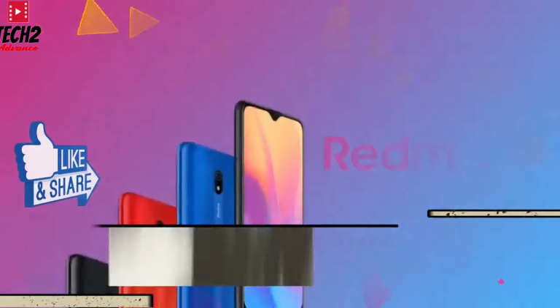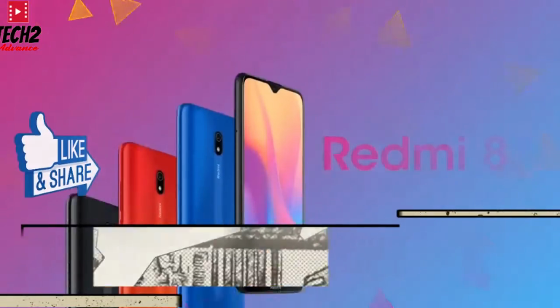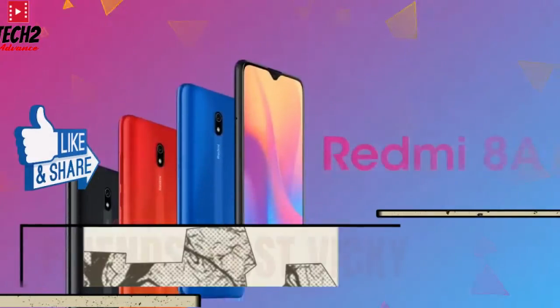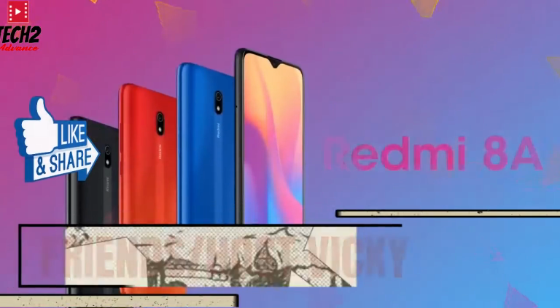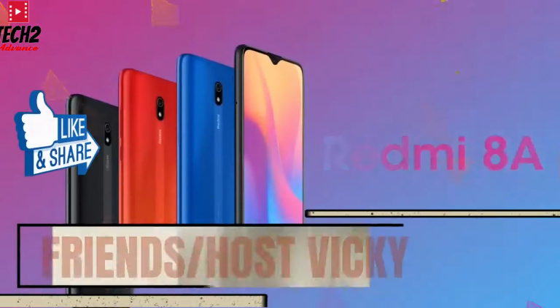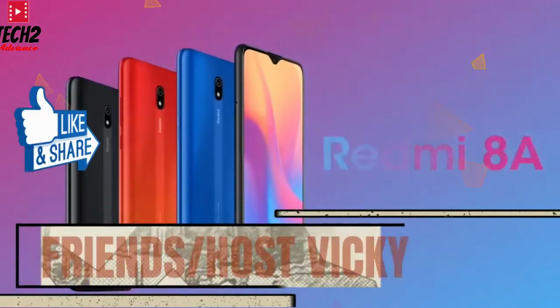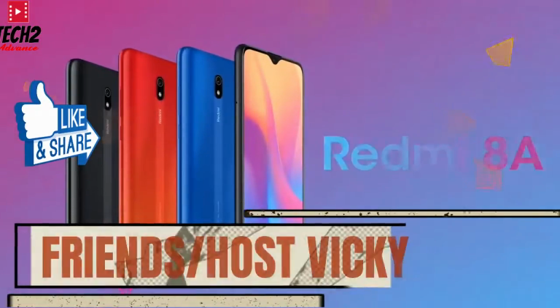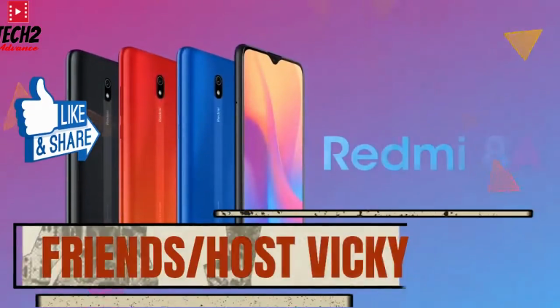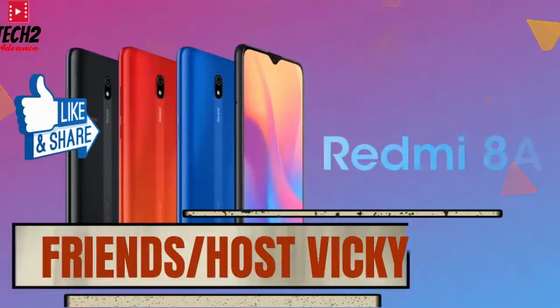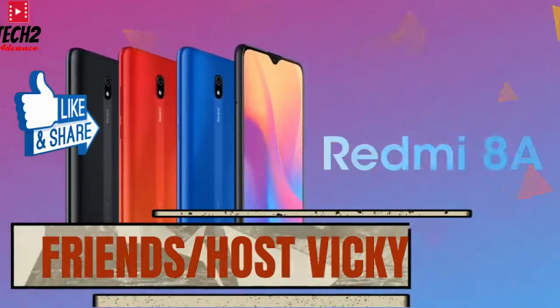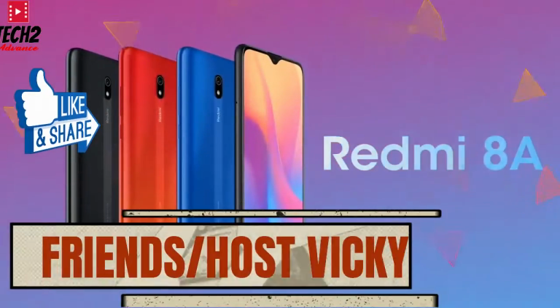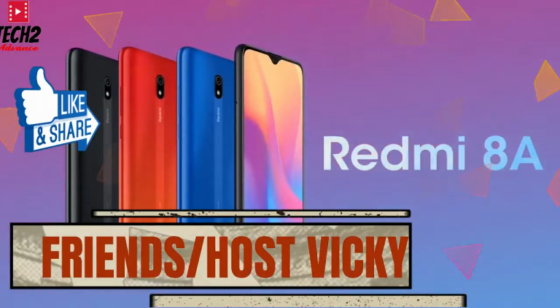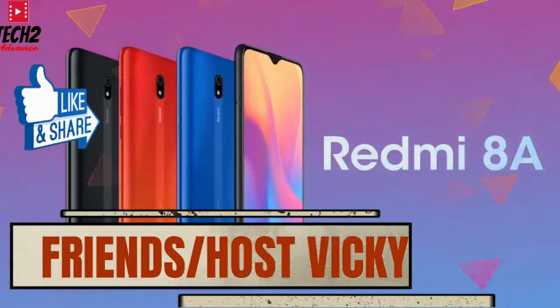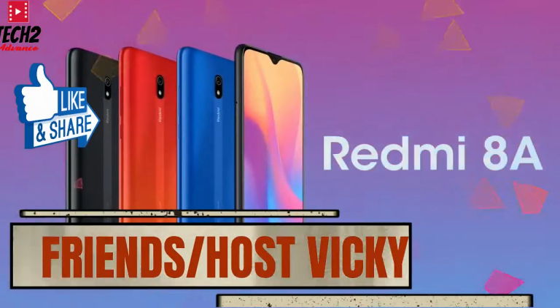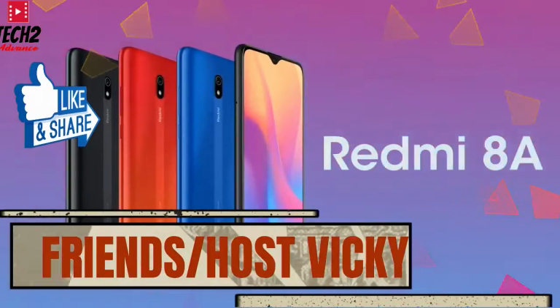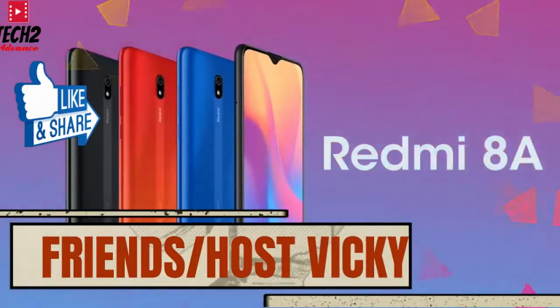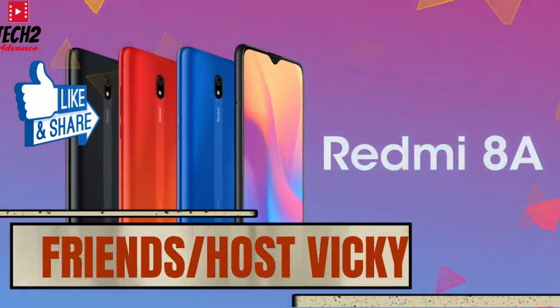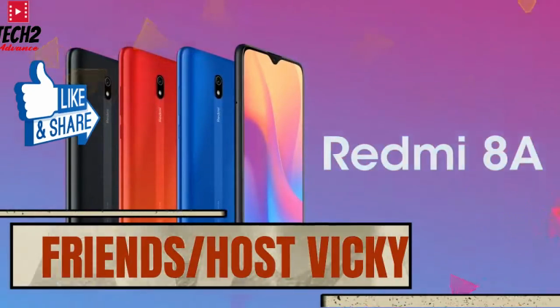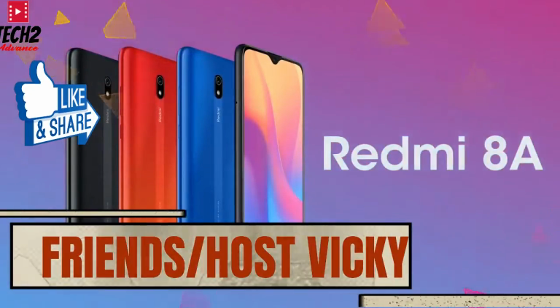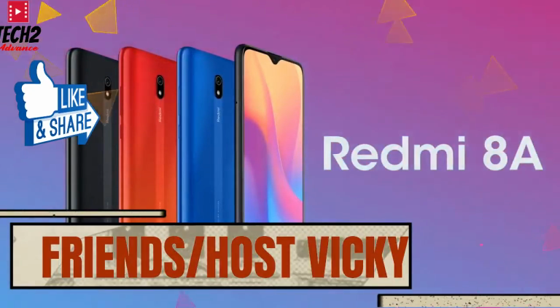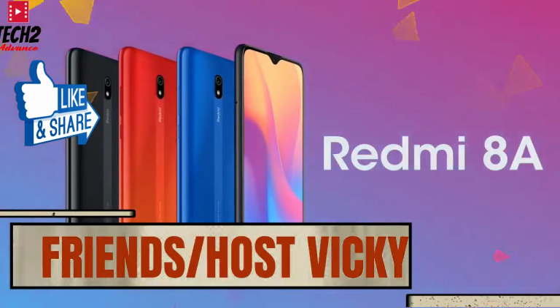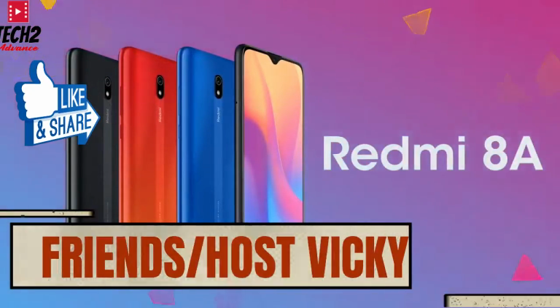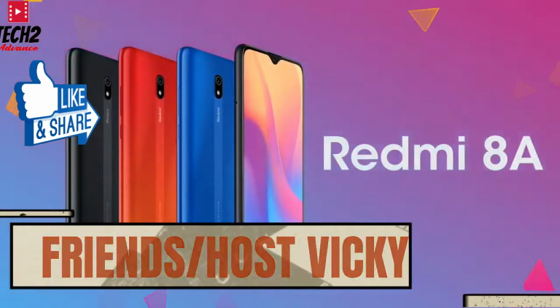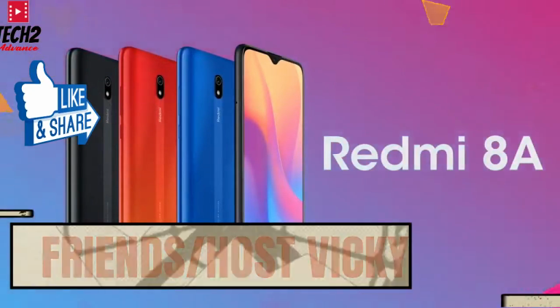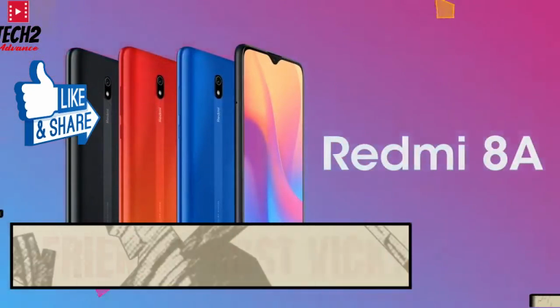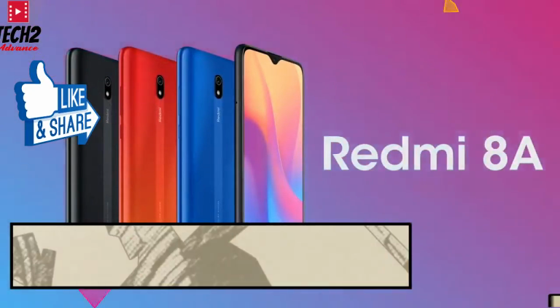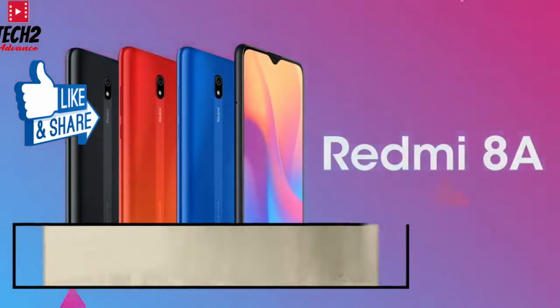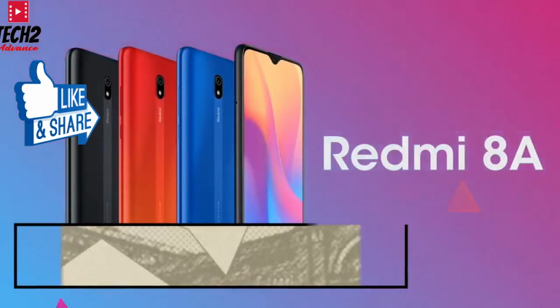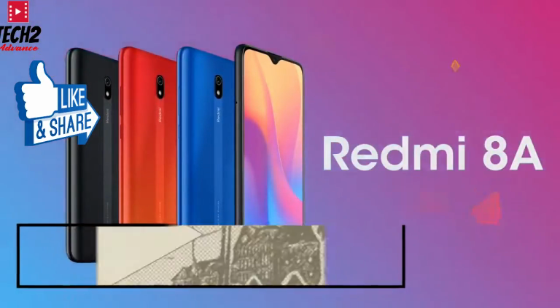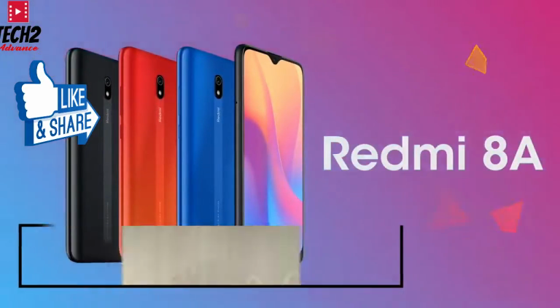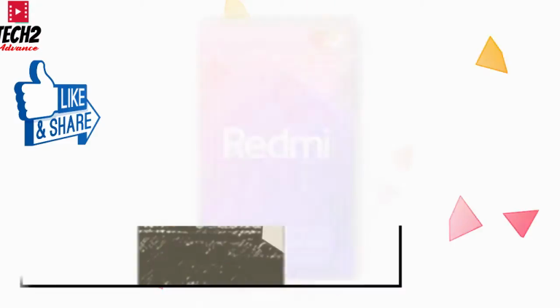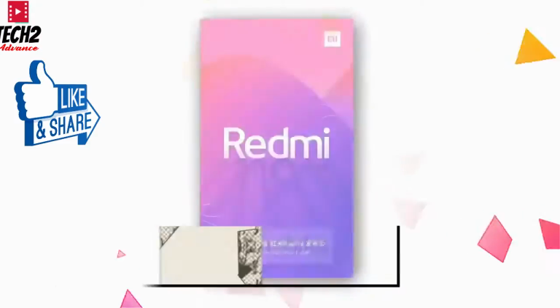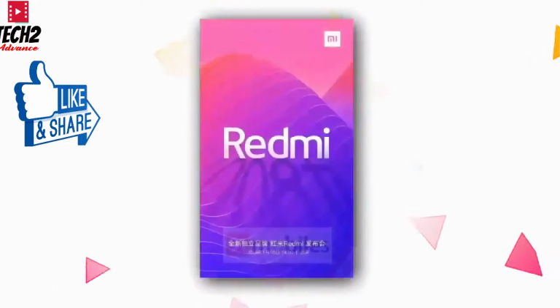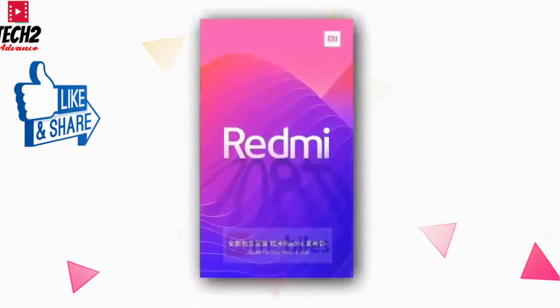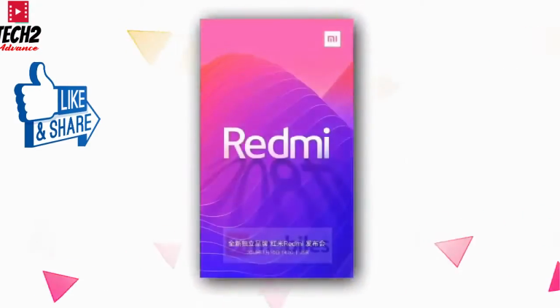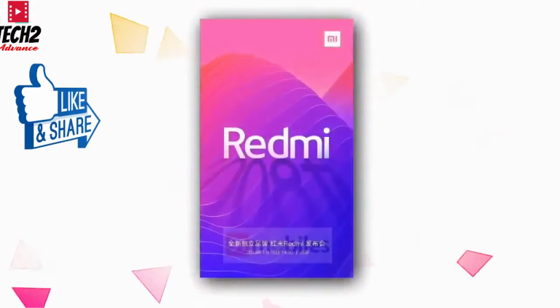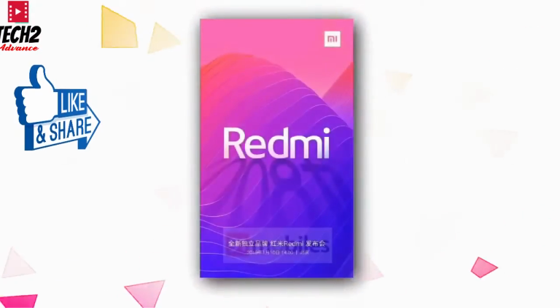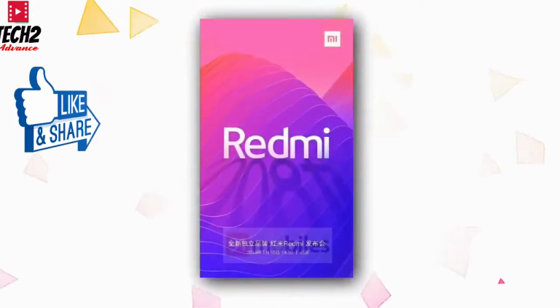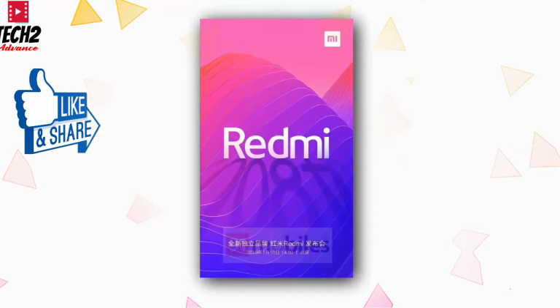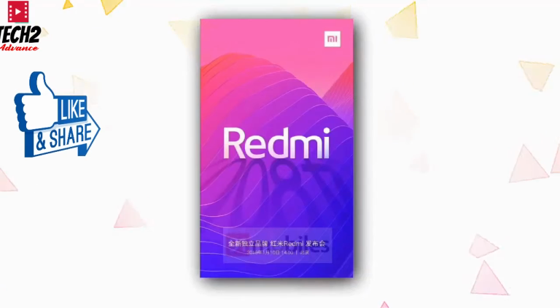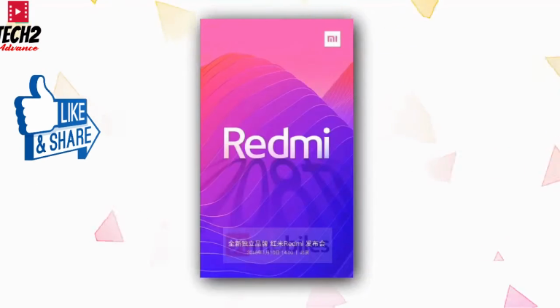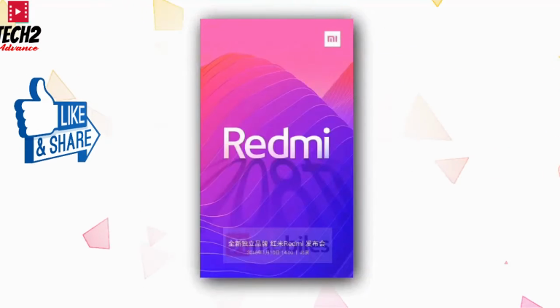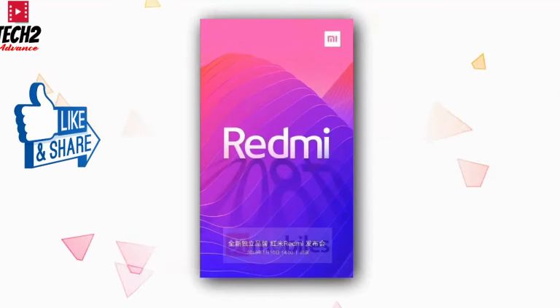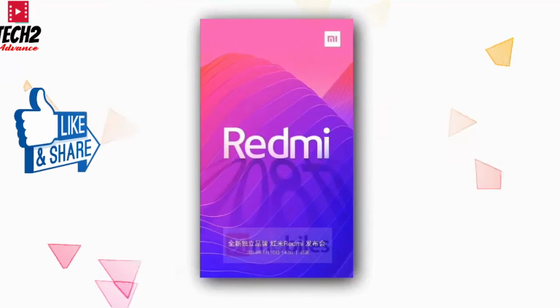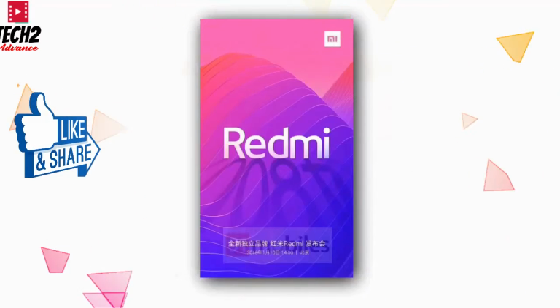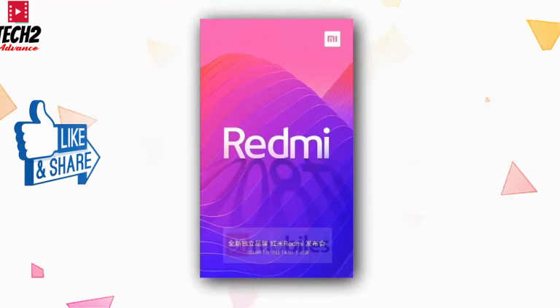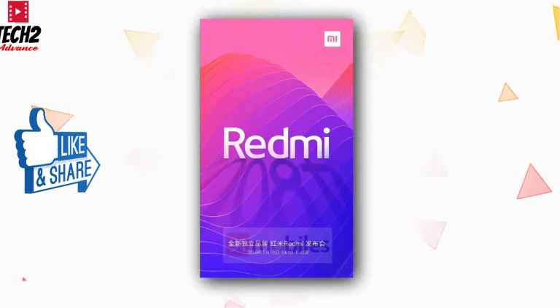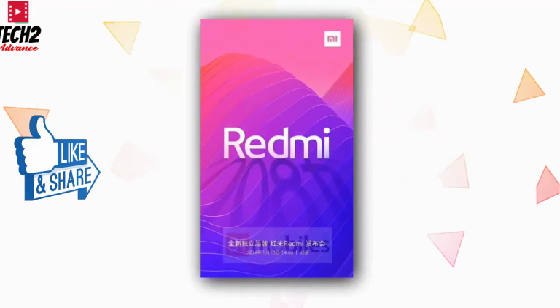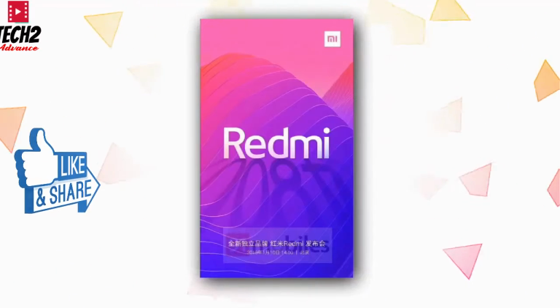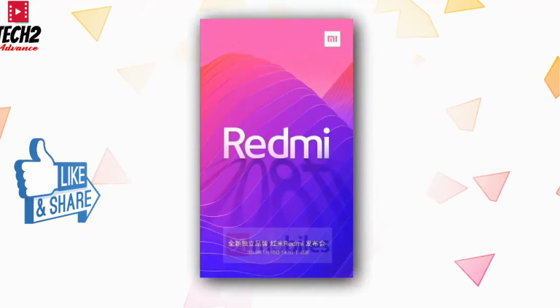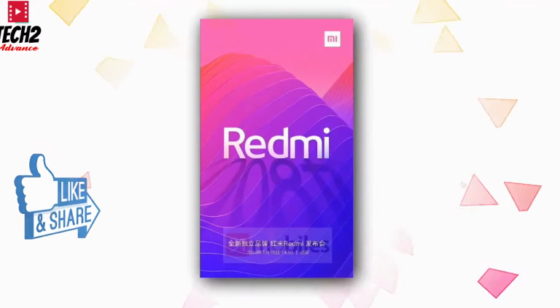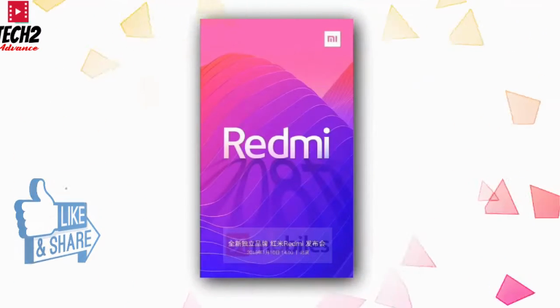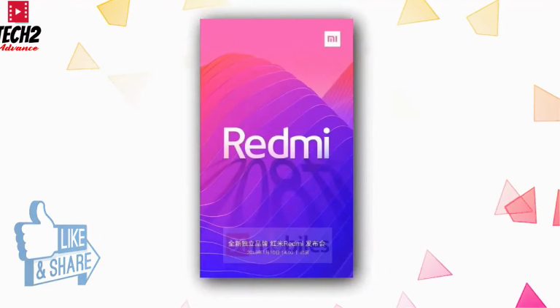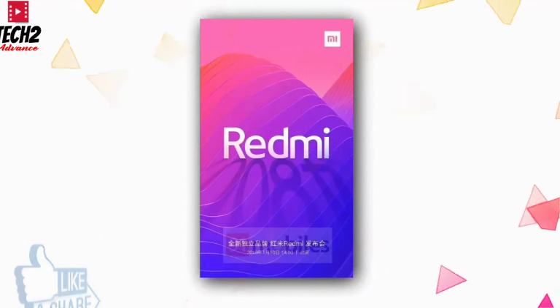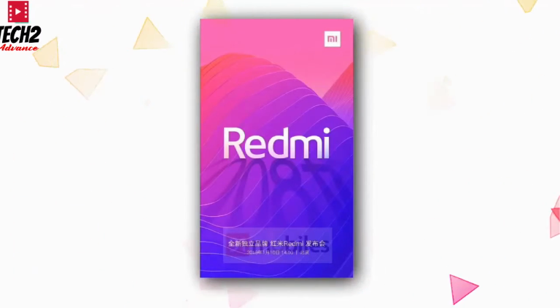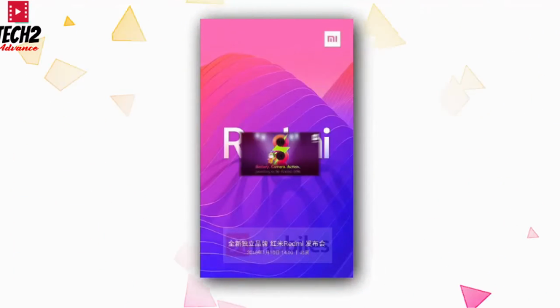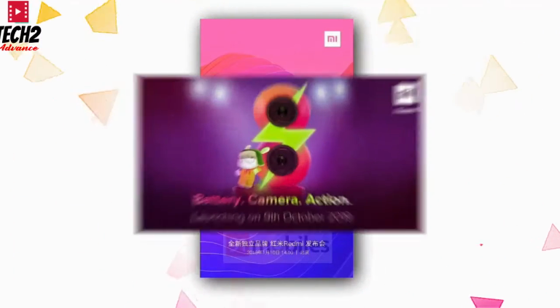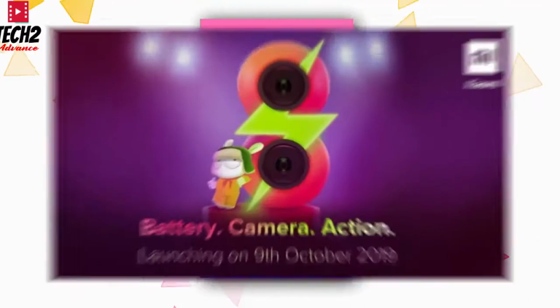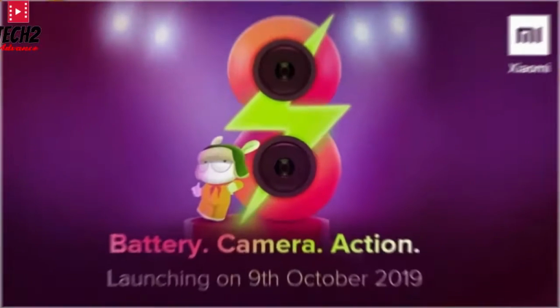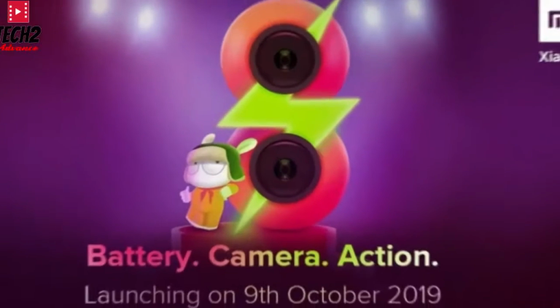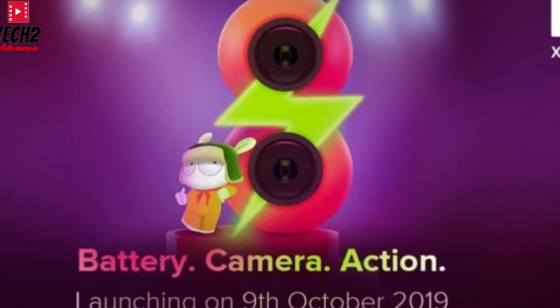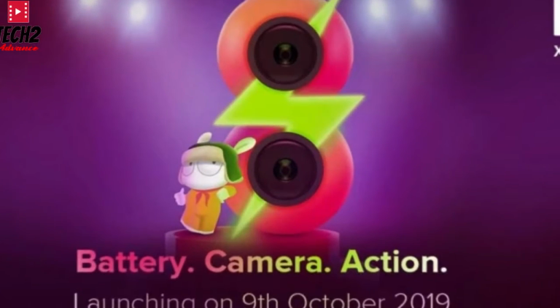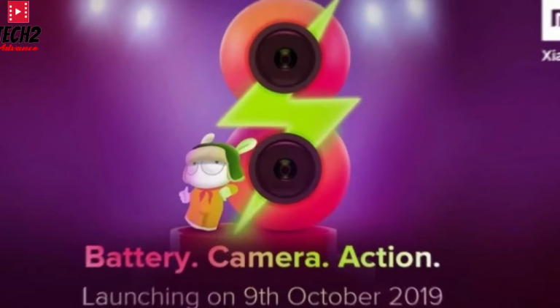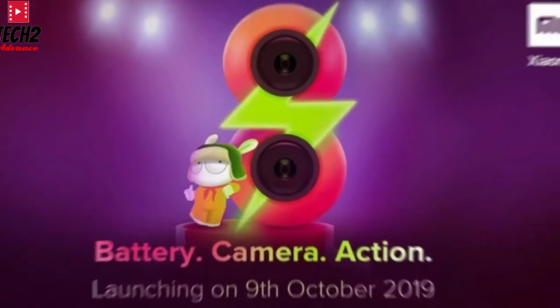Hello friends, I am of course VK and you are watching Tech2one with a new video. We are going to talk about the new Xiaomi Redmi 8.